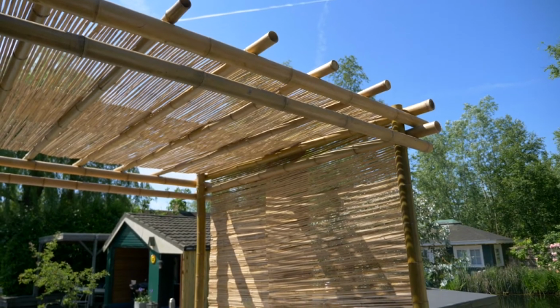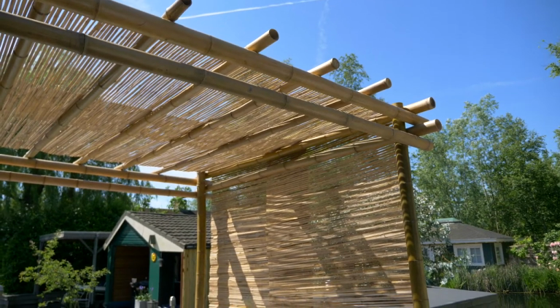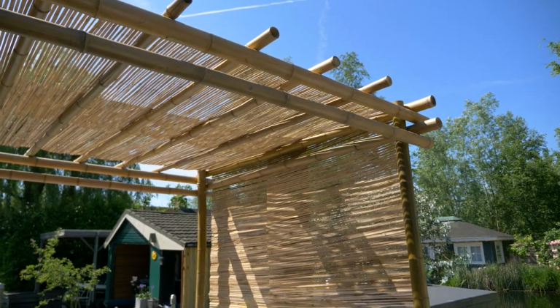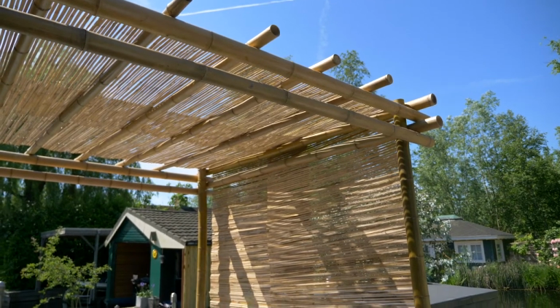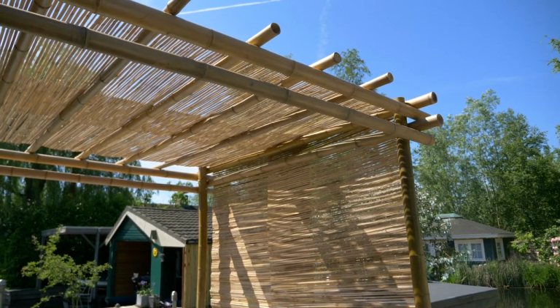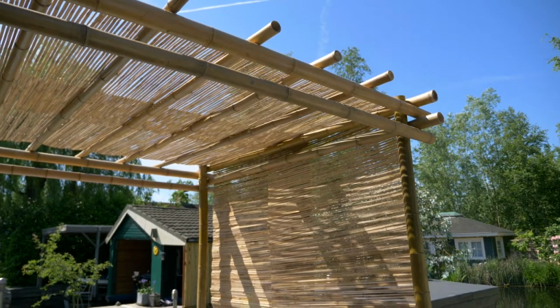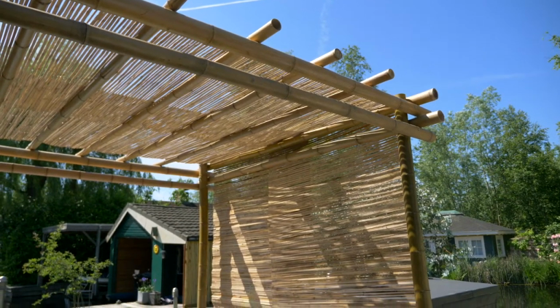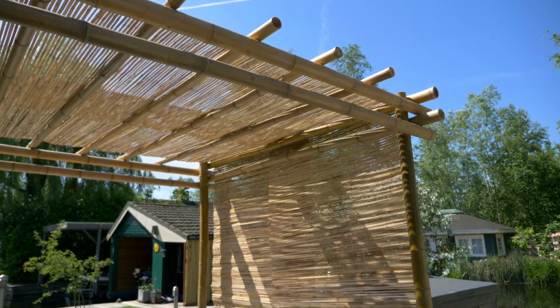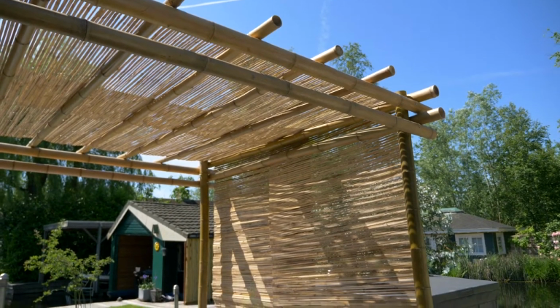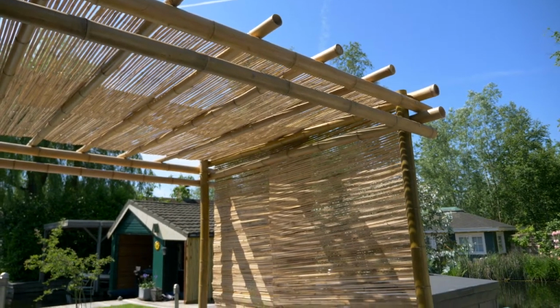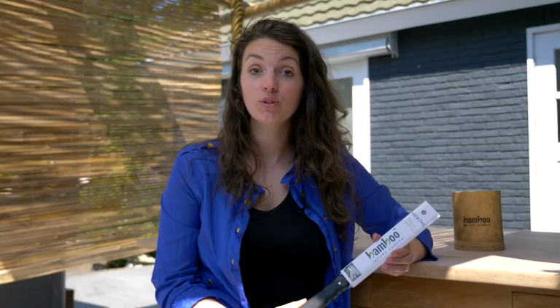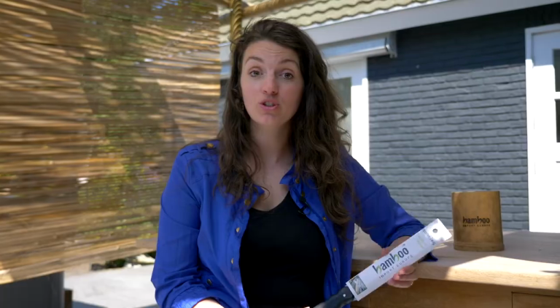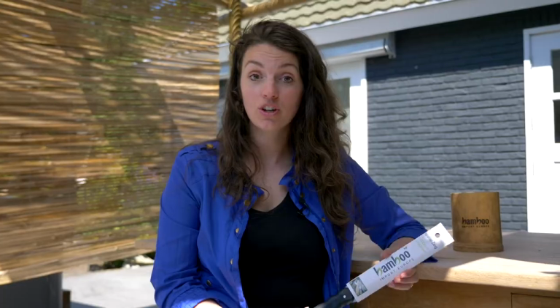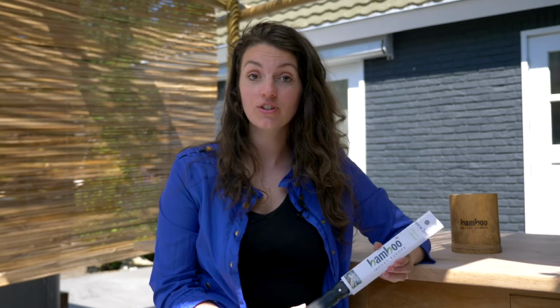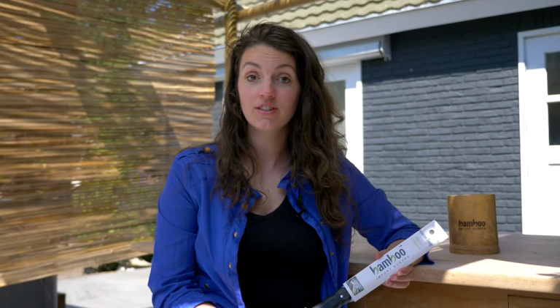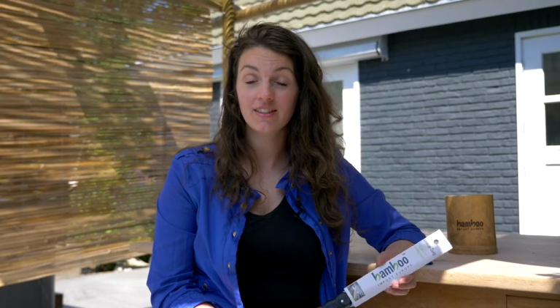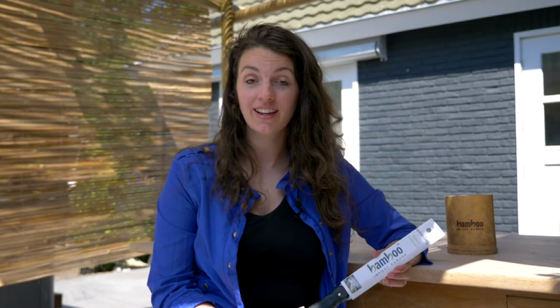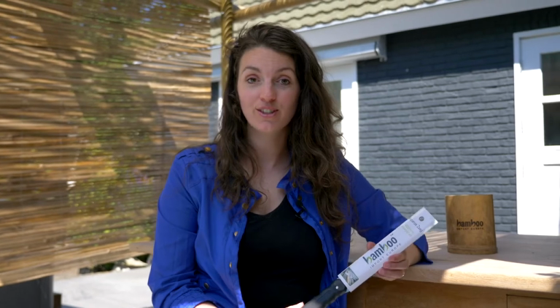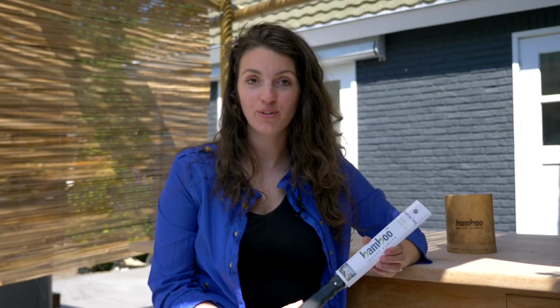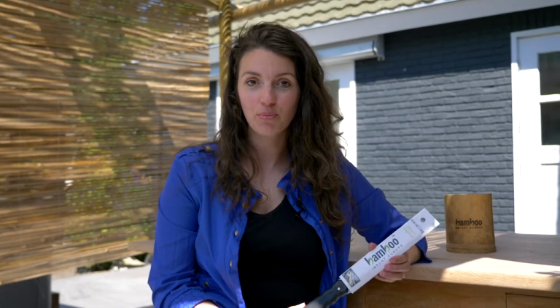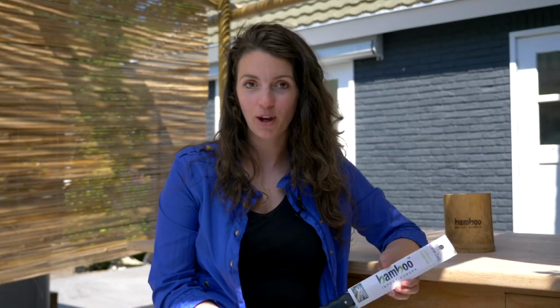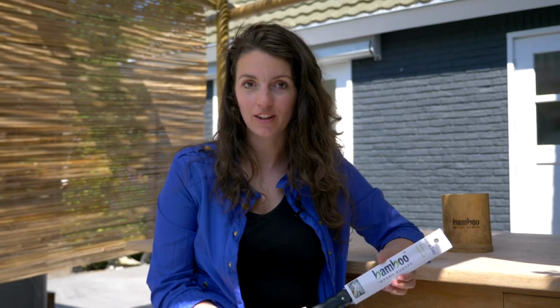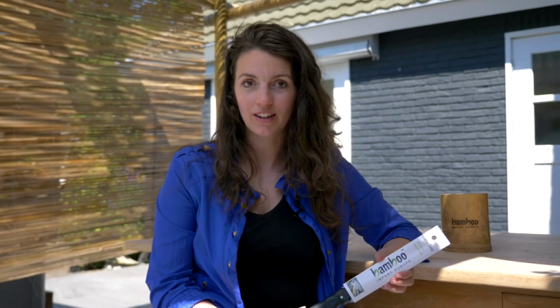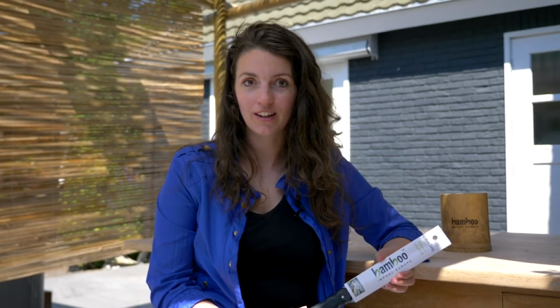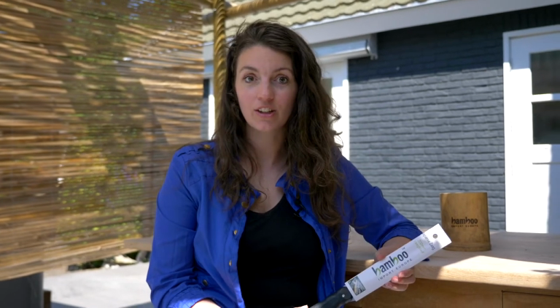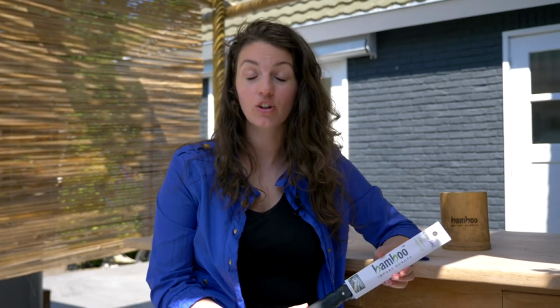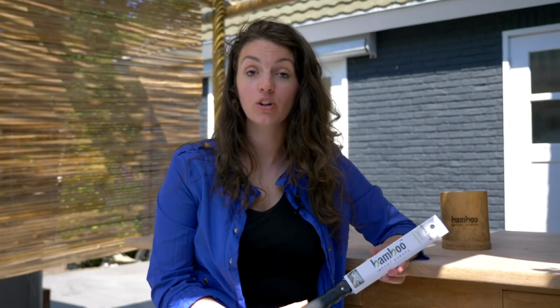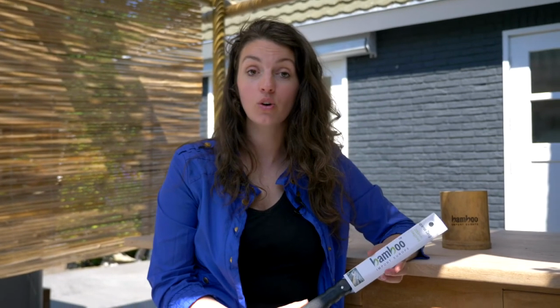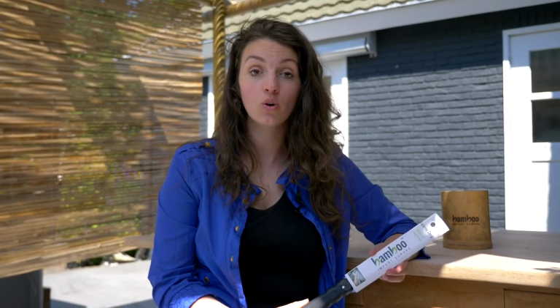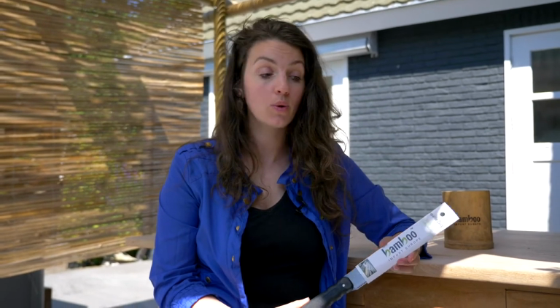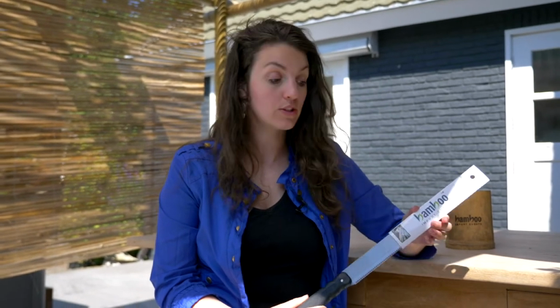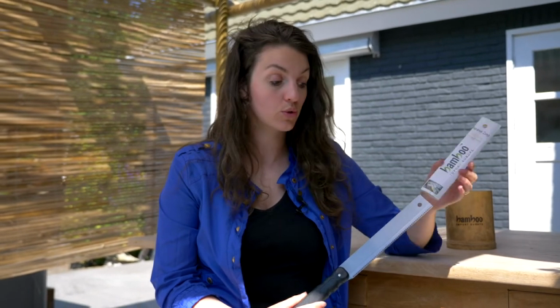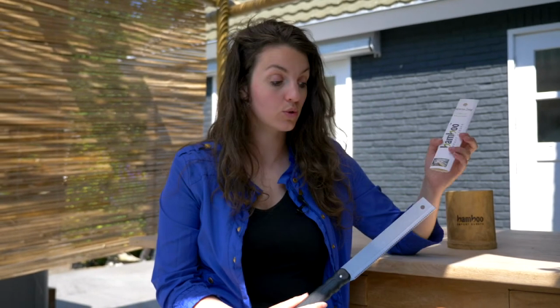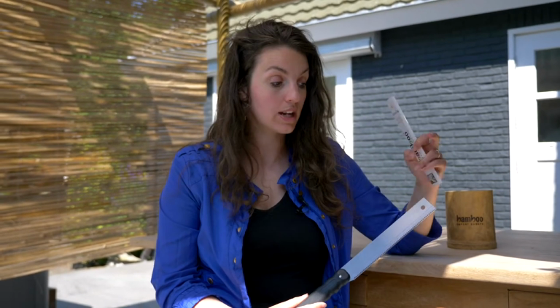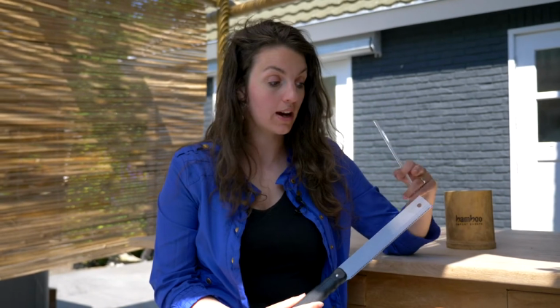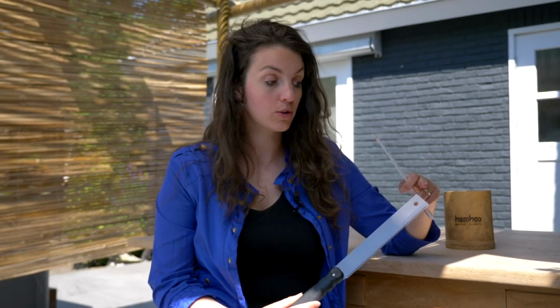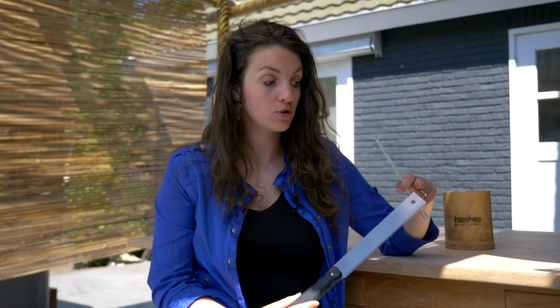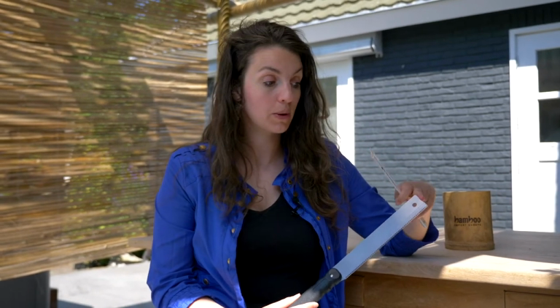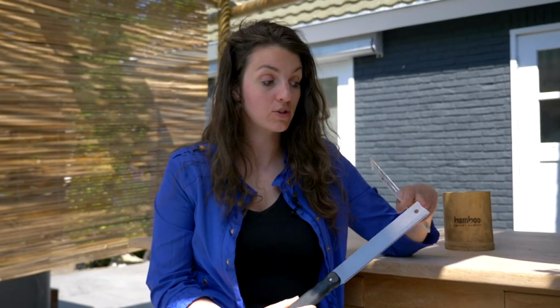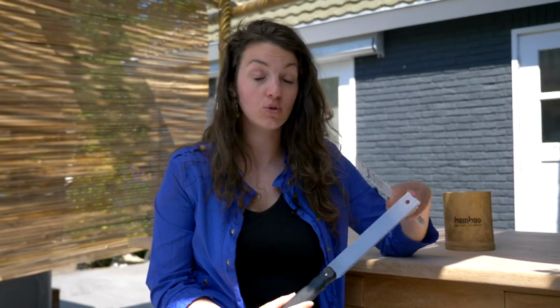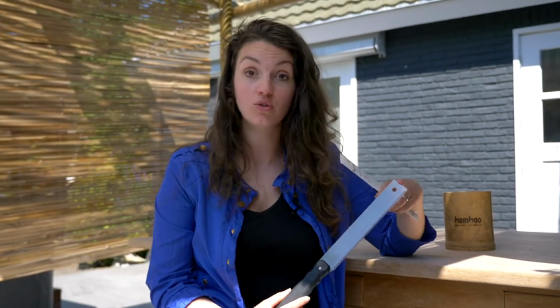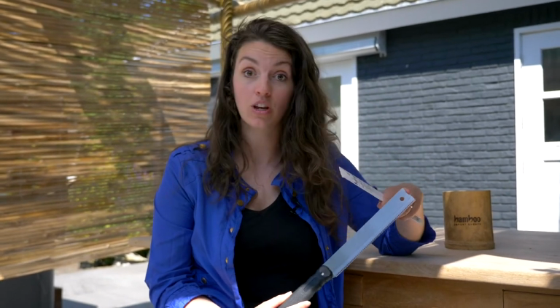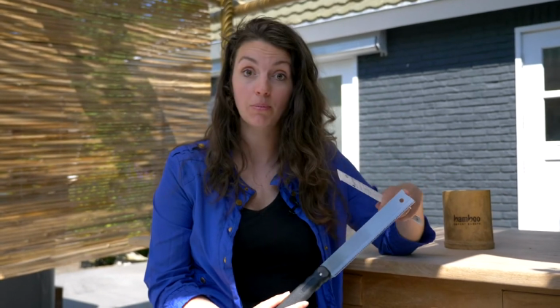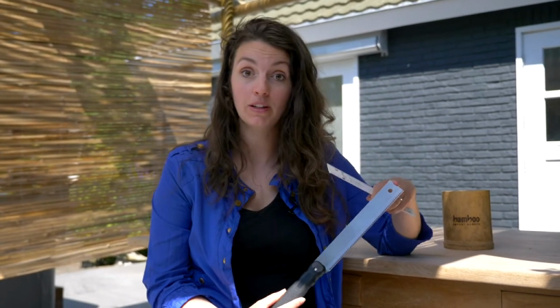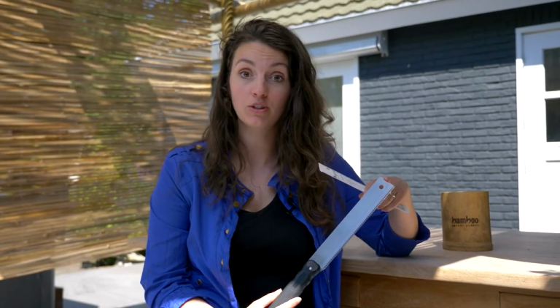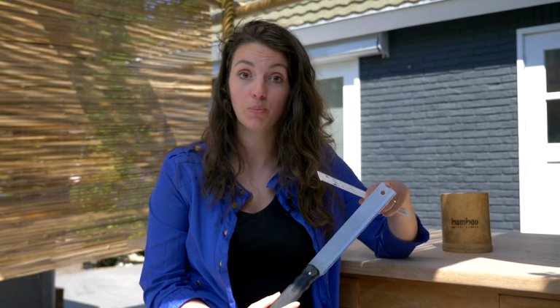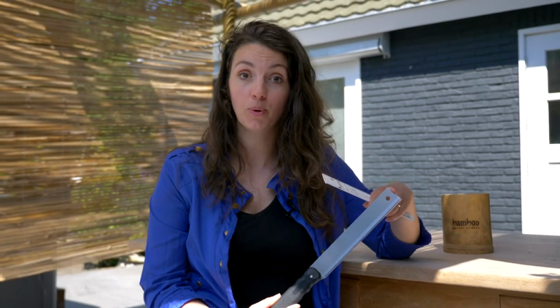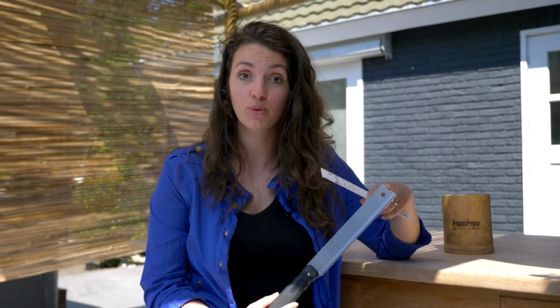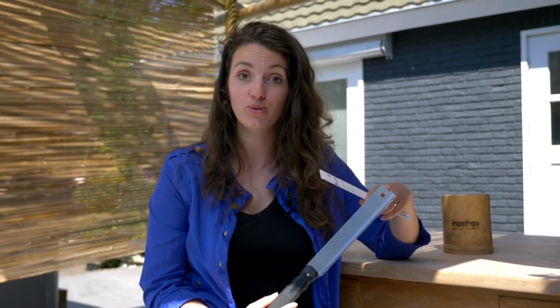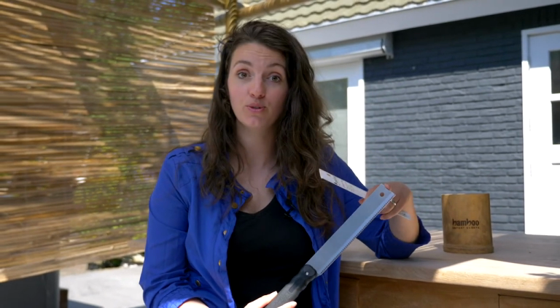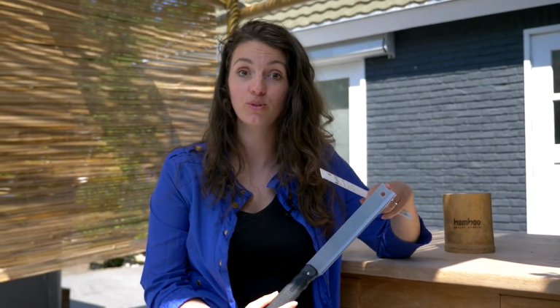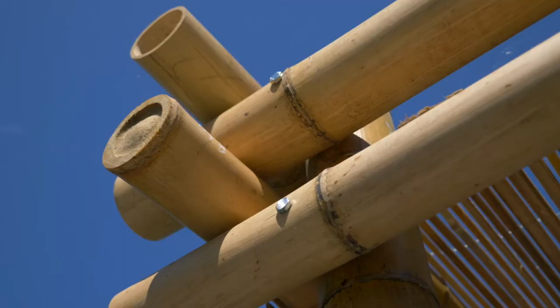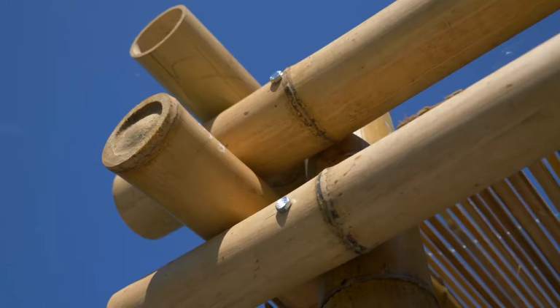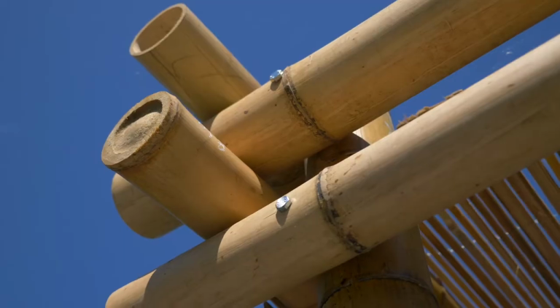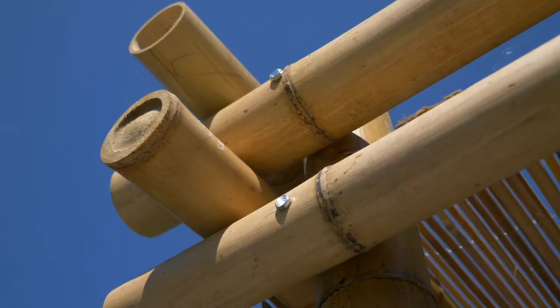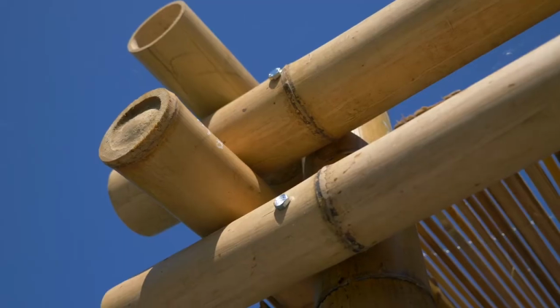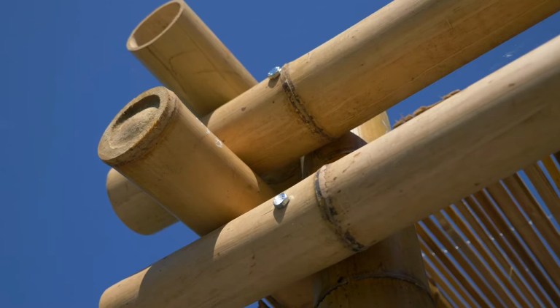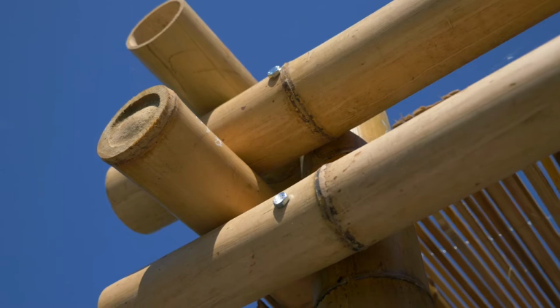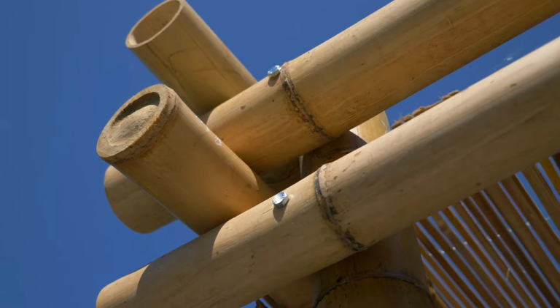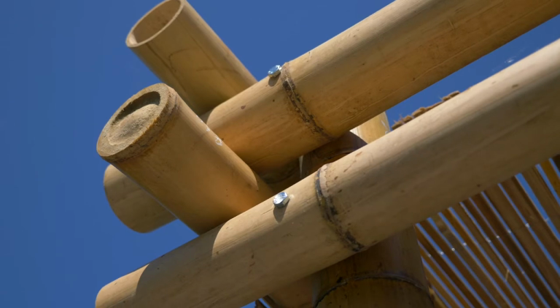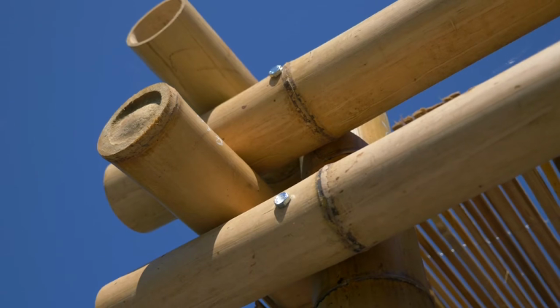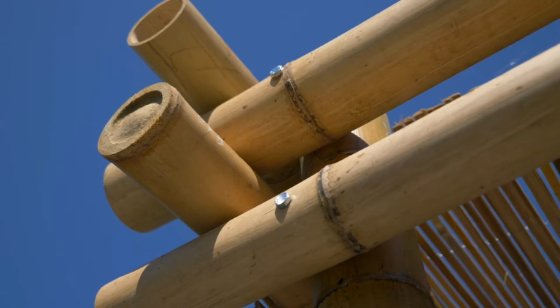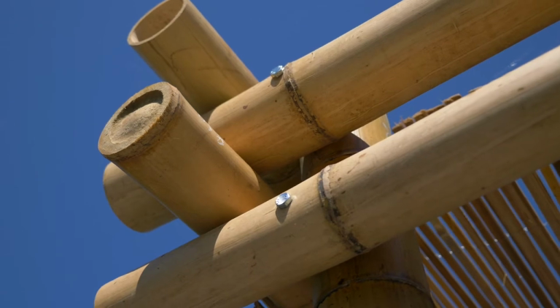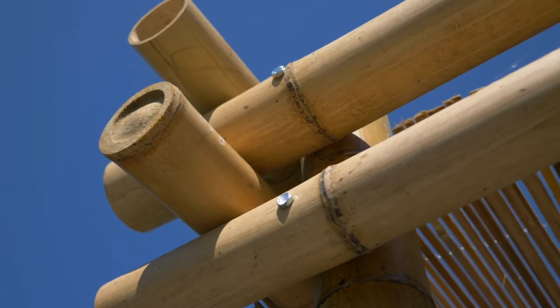If you'd like to adjust the size of your pergola, you can always order our special Japanese porcel to make it the size you want.